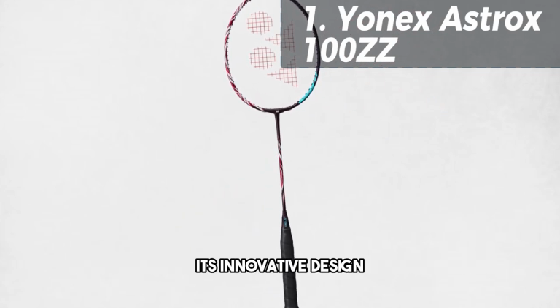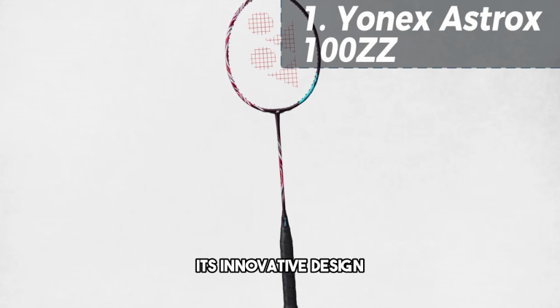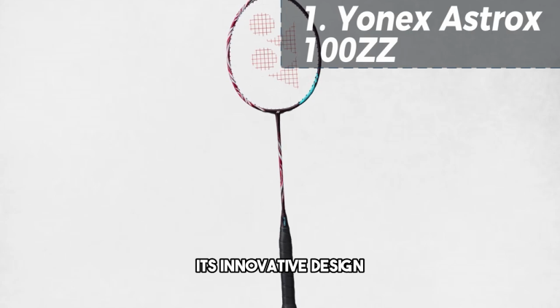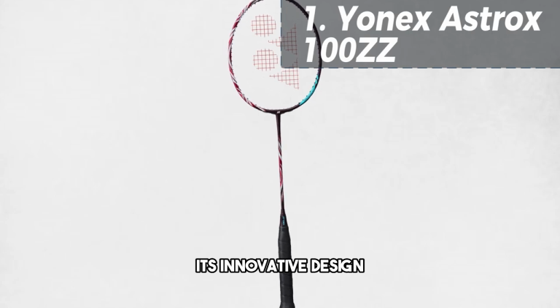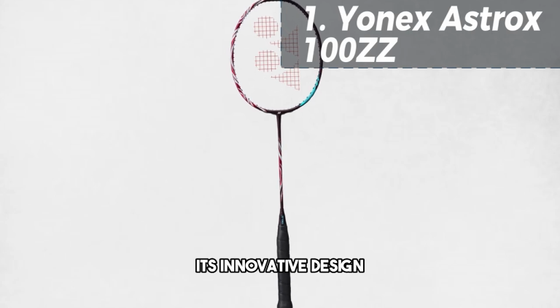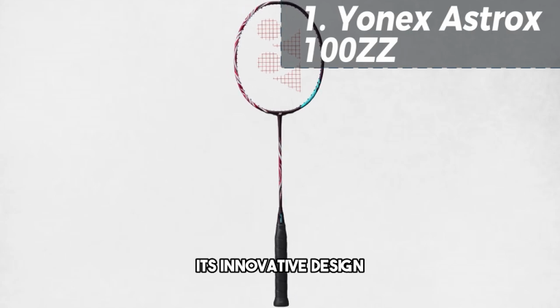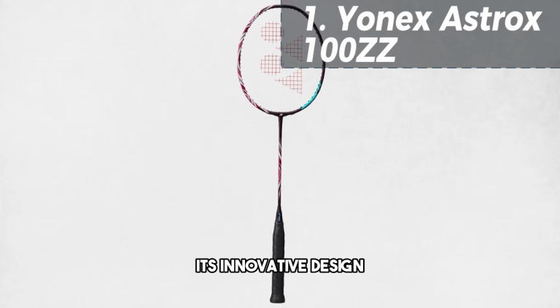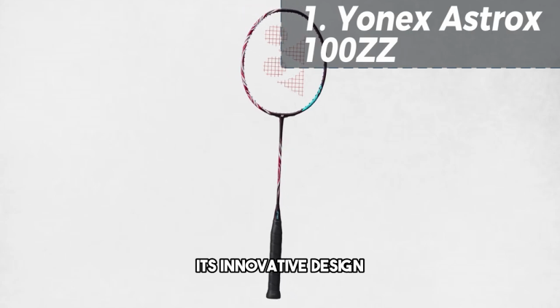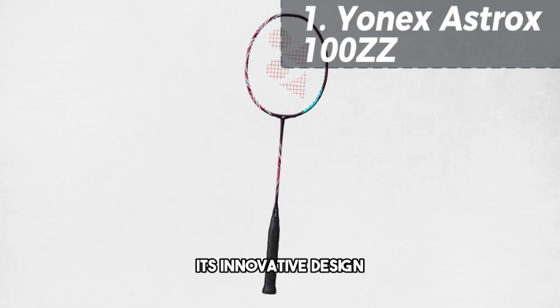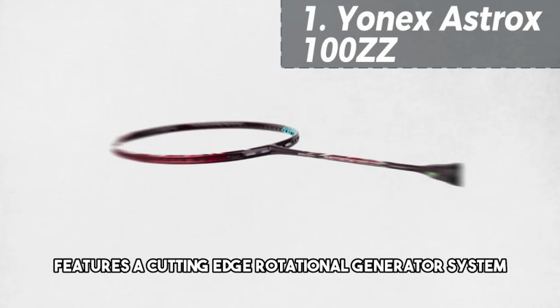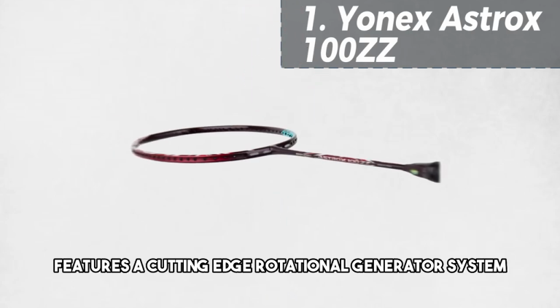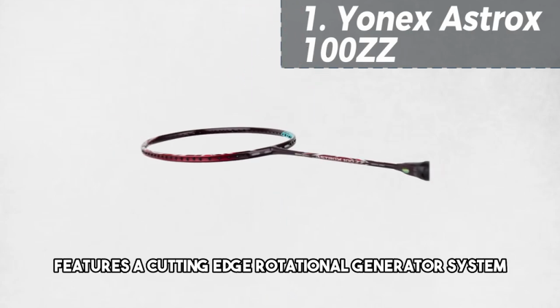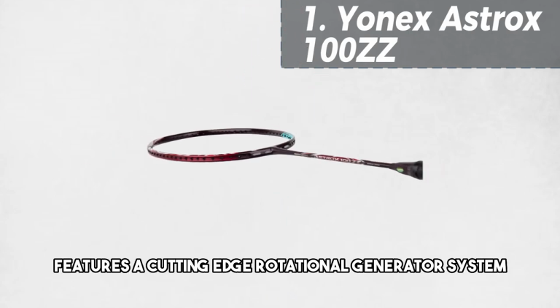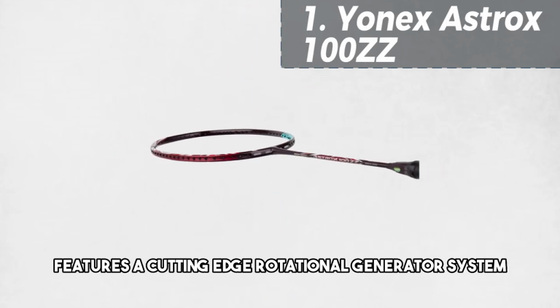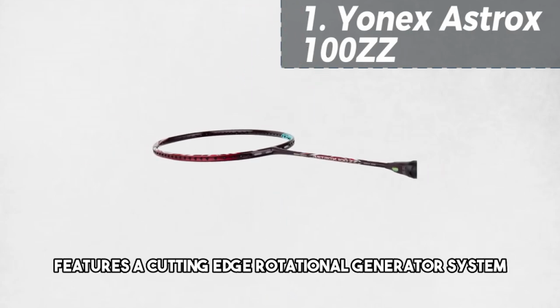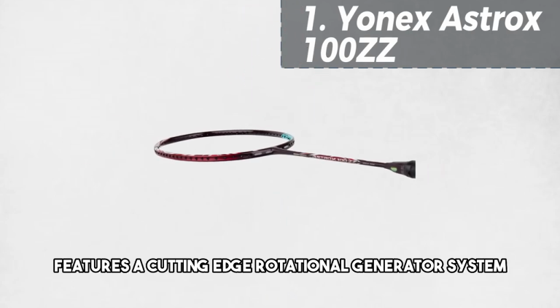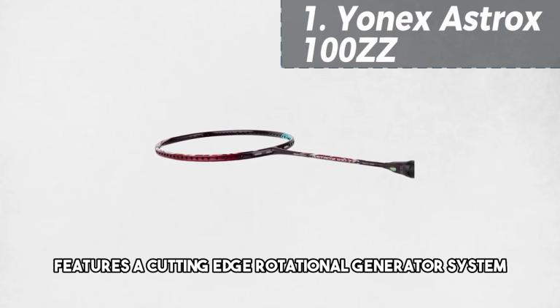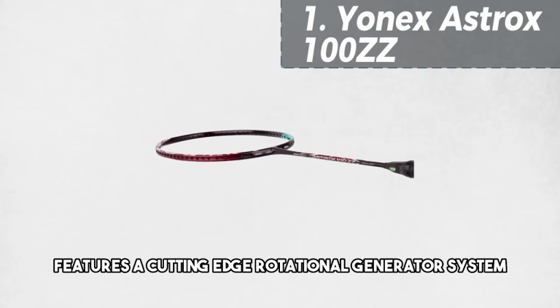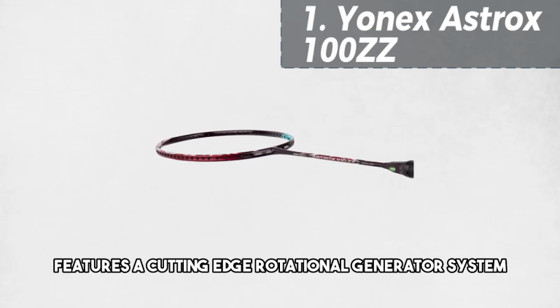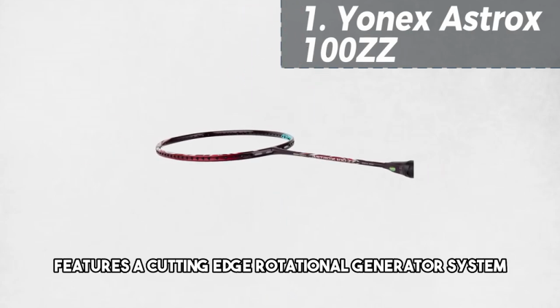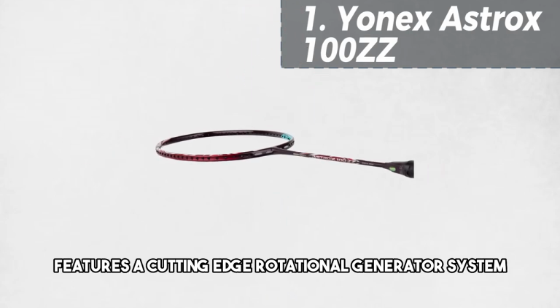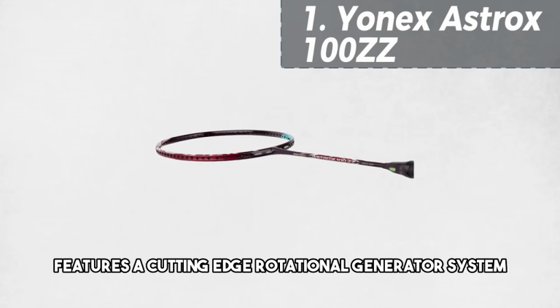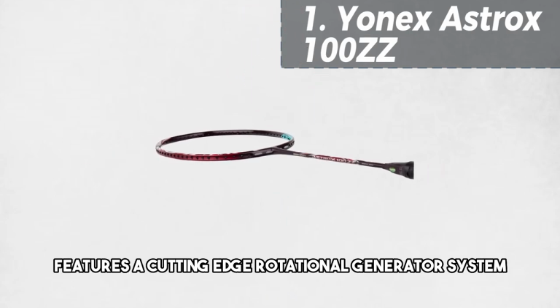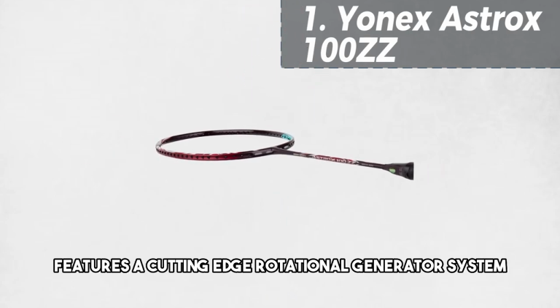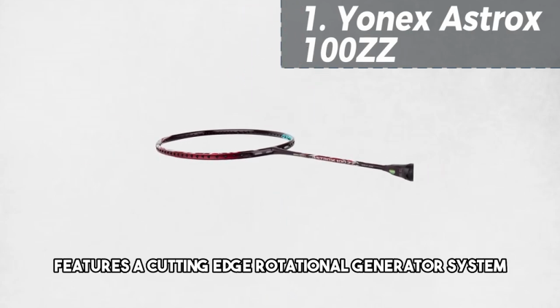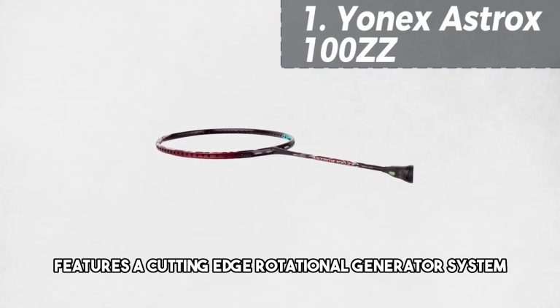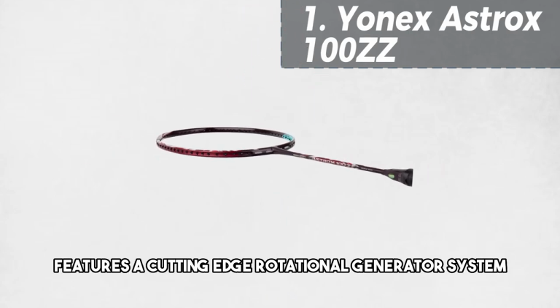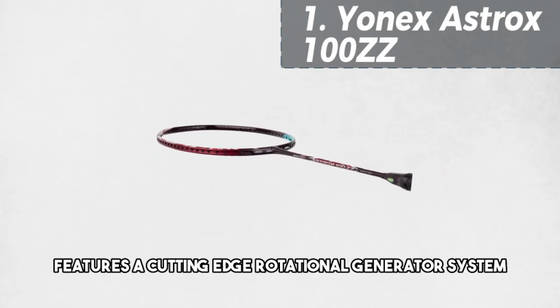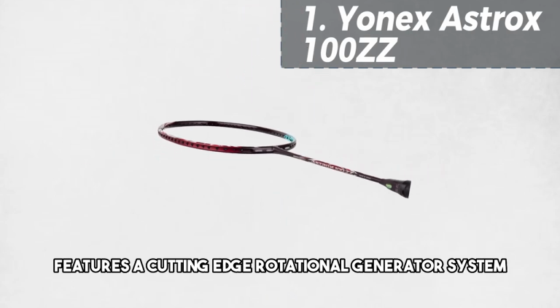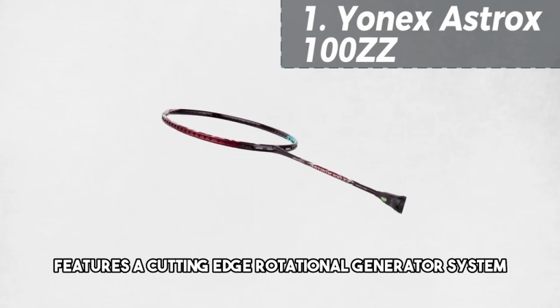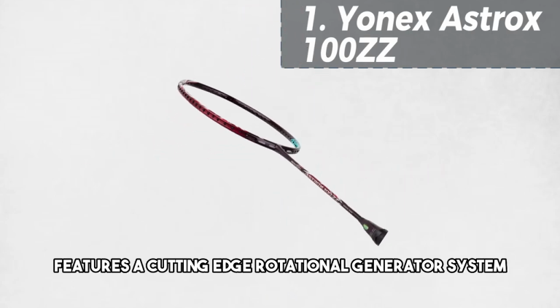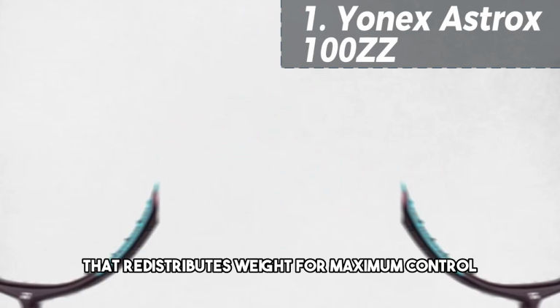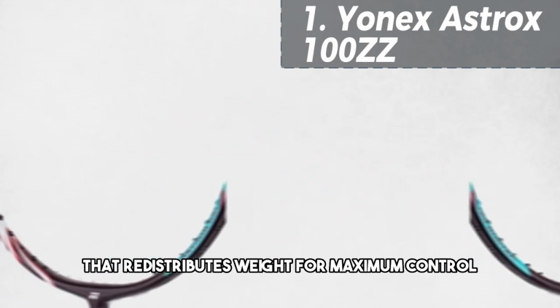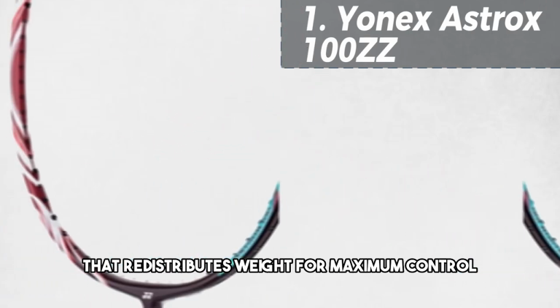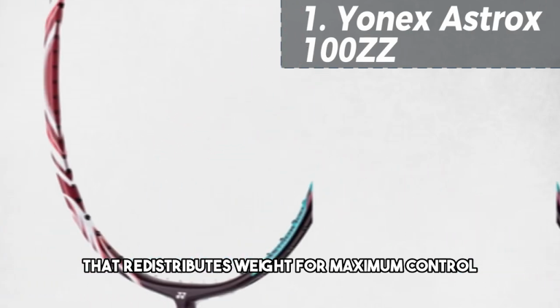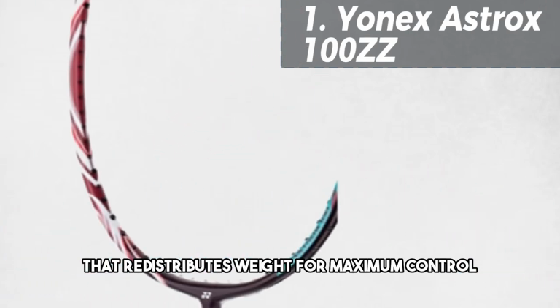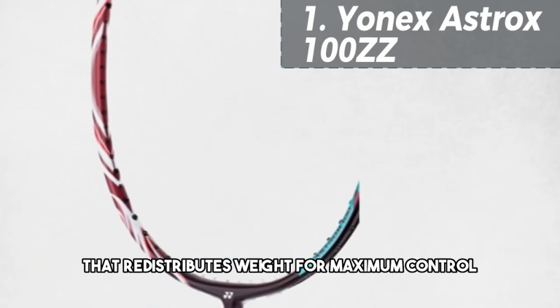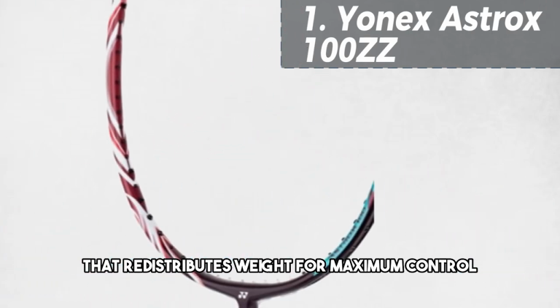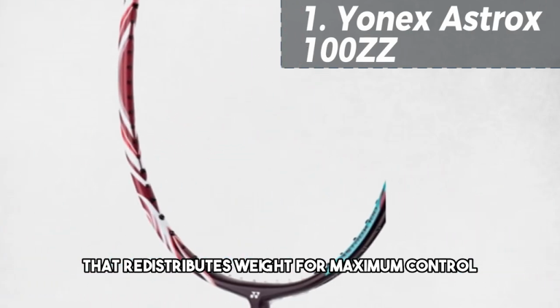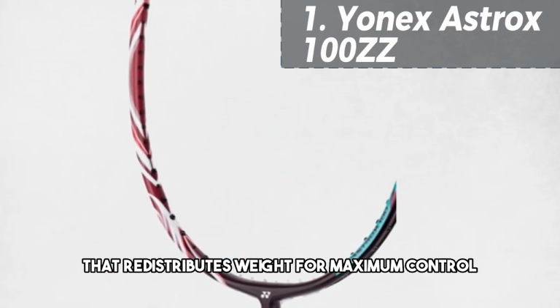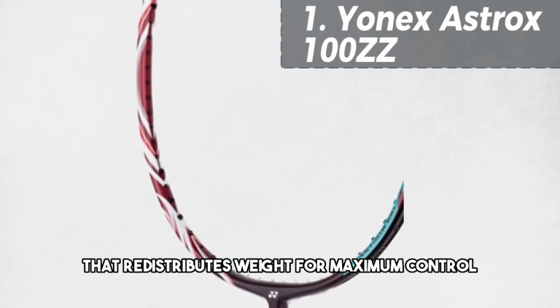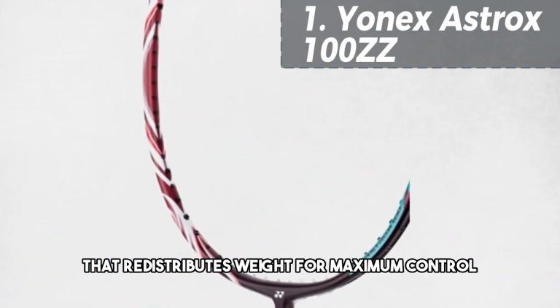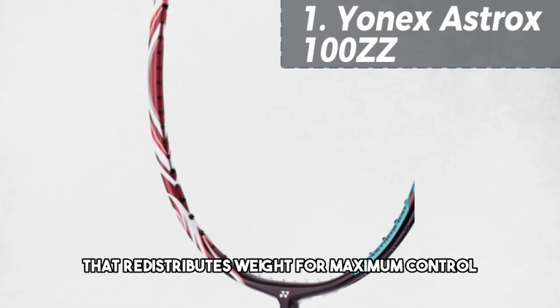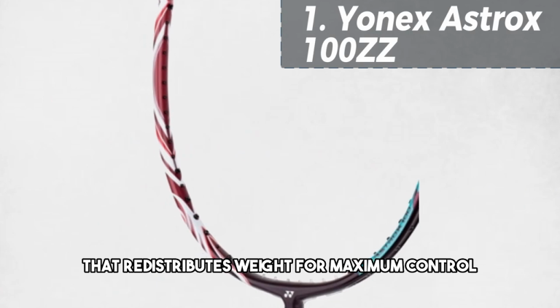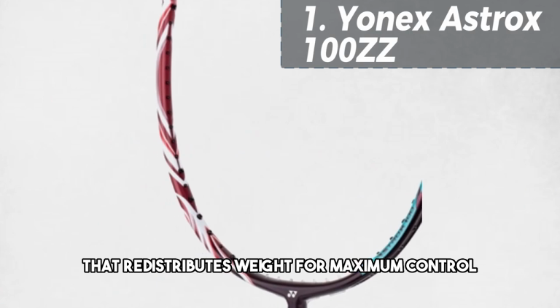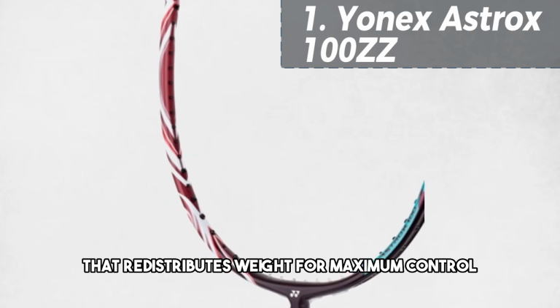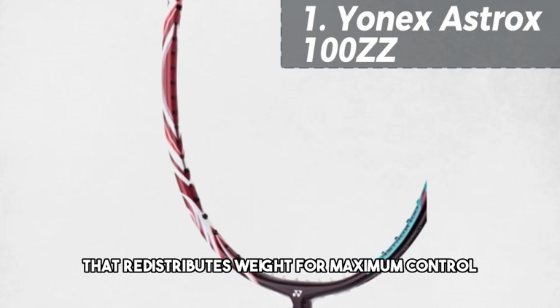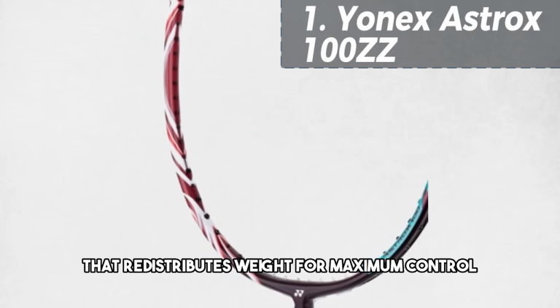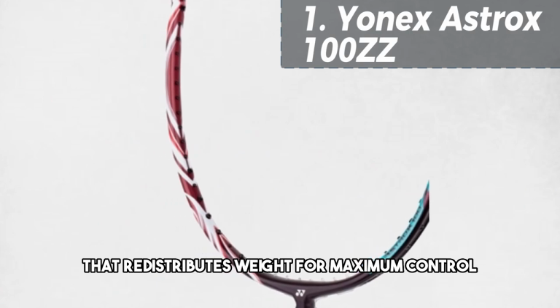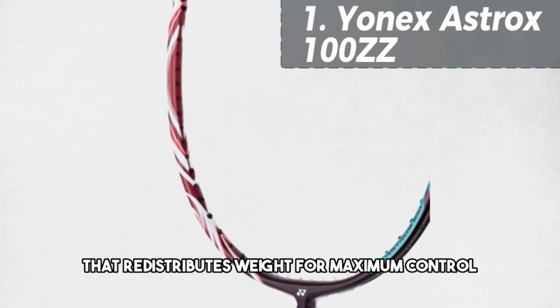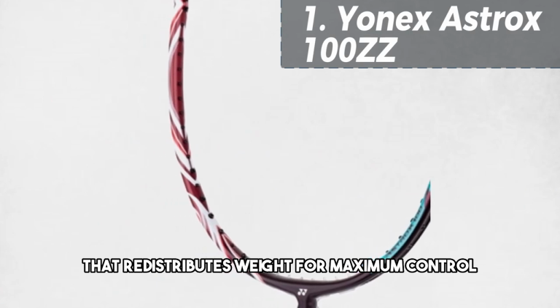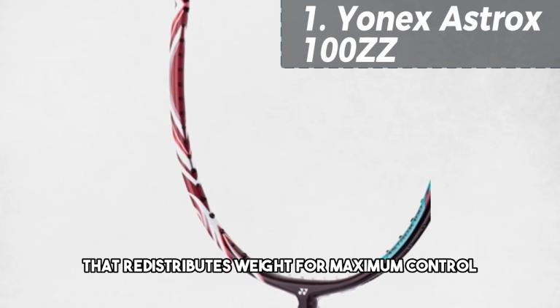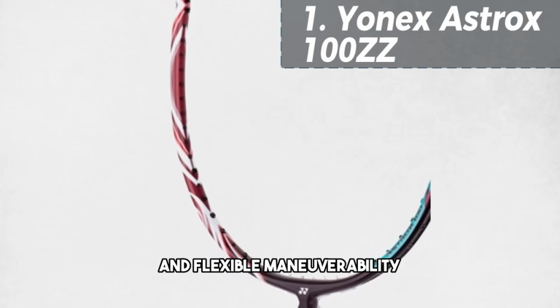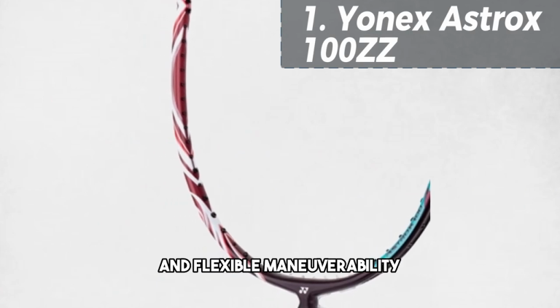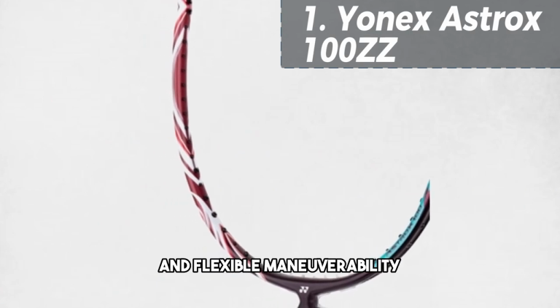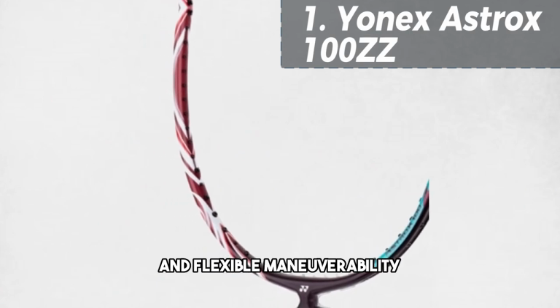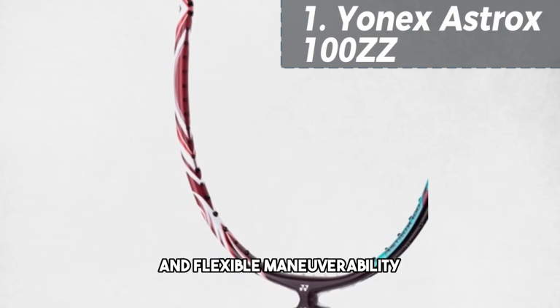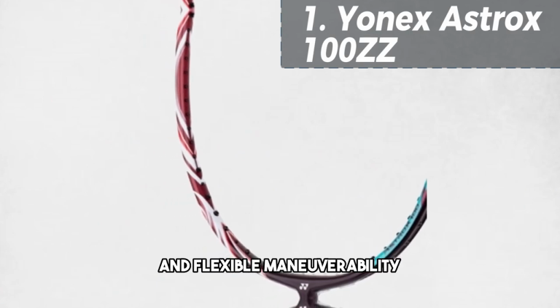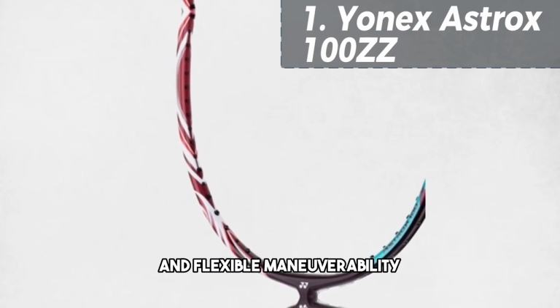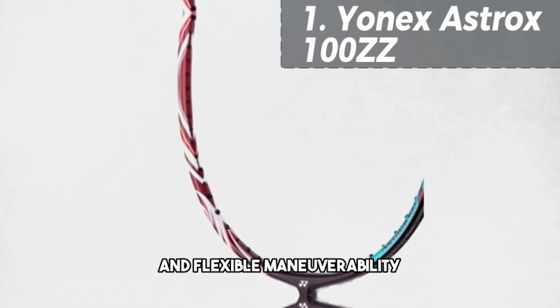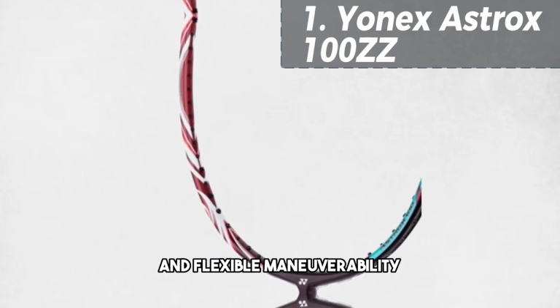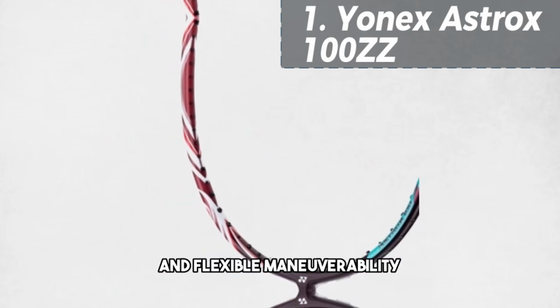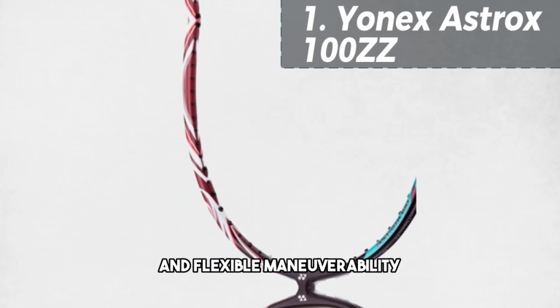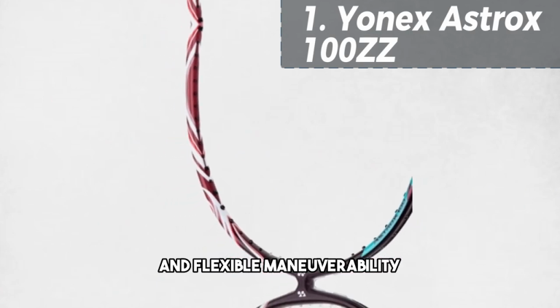Its innovative design features a cutting-edge rotational generator system that redistributes weight for maximum control and flexible maneuverability.